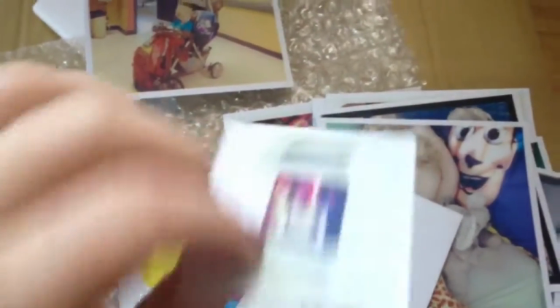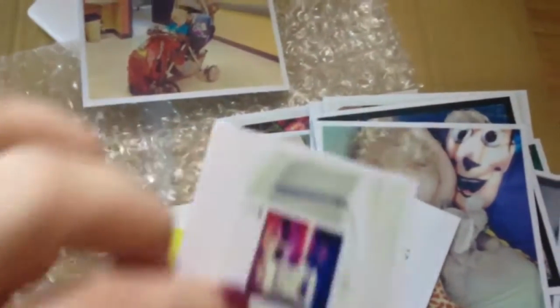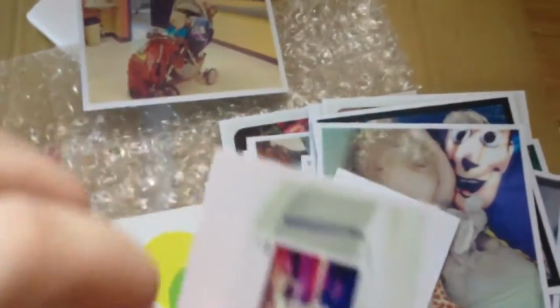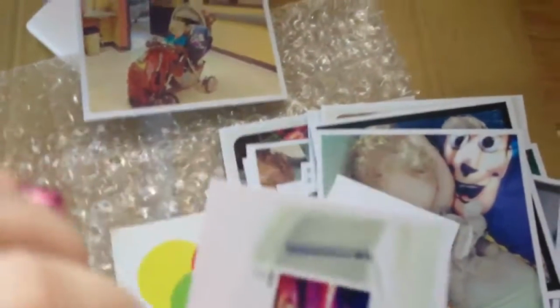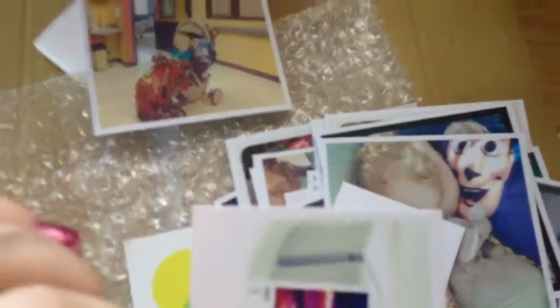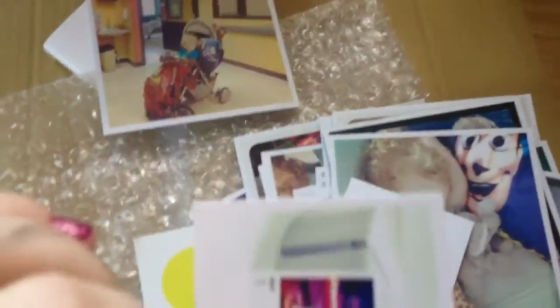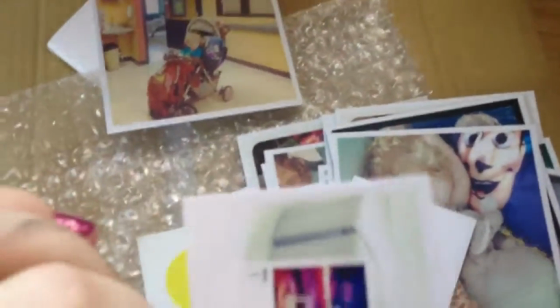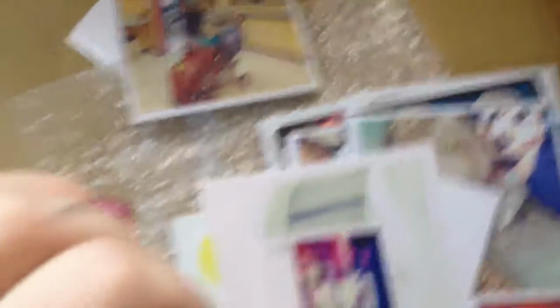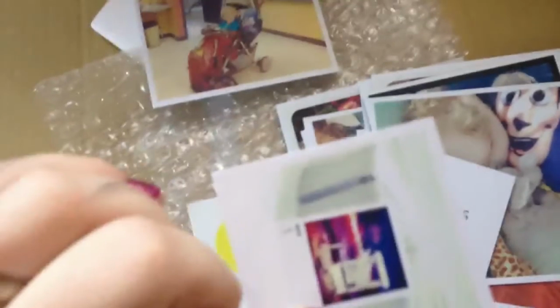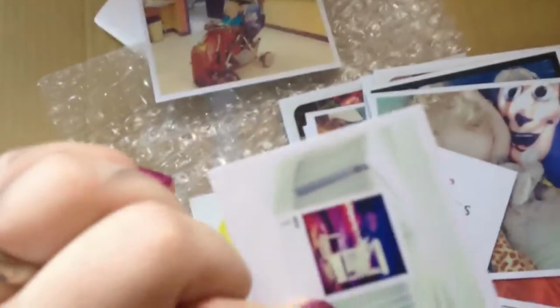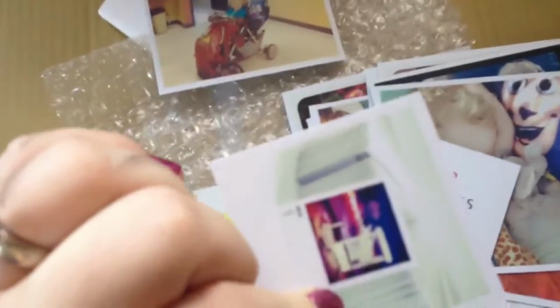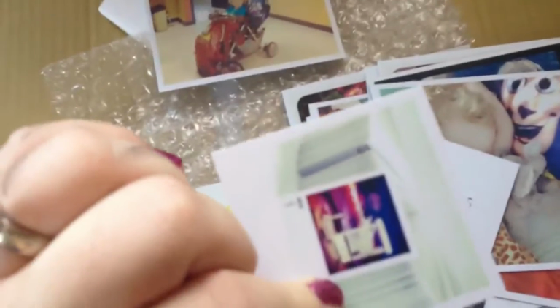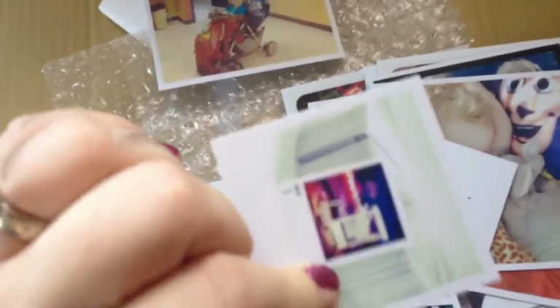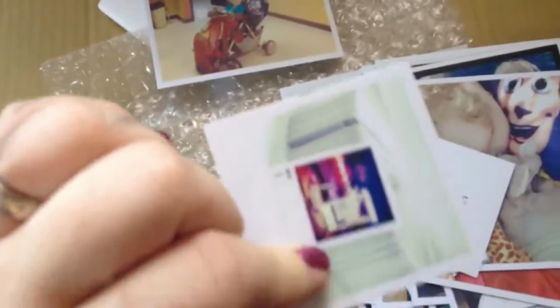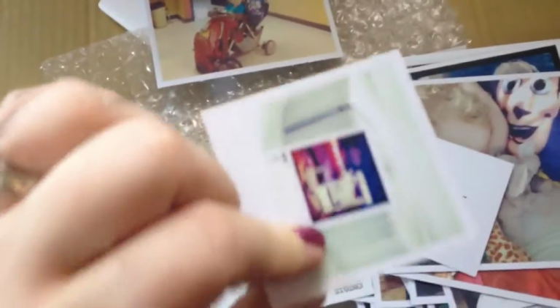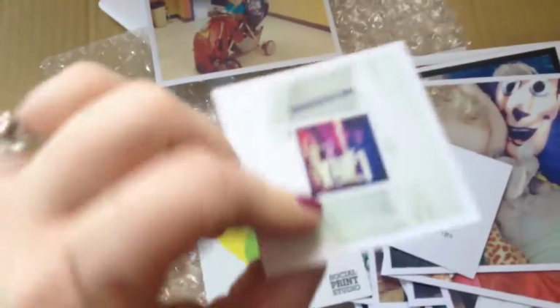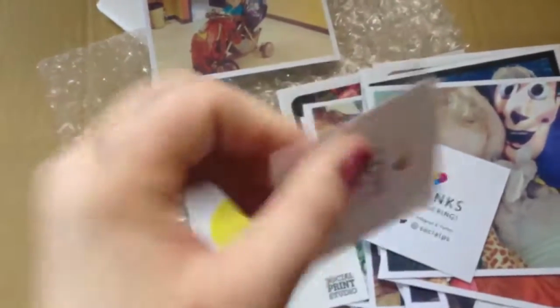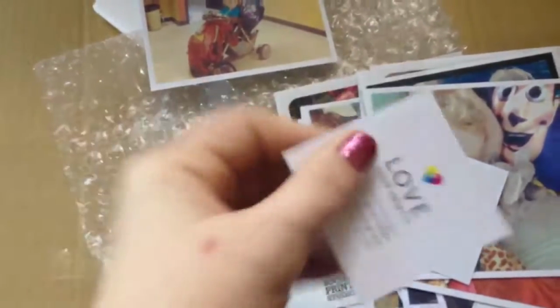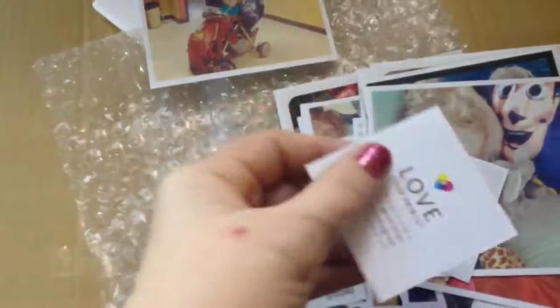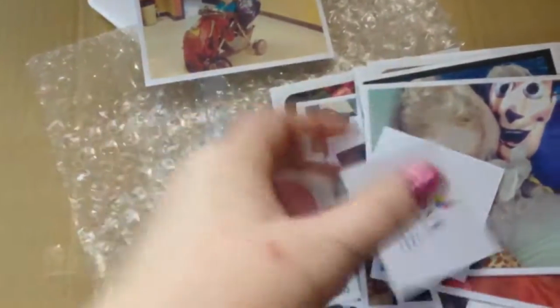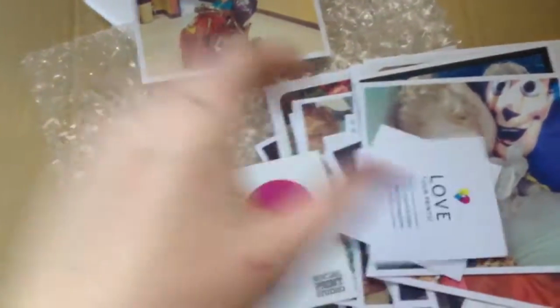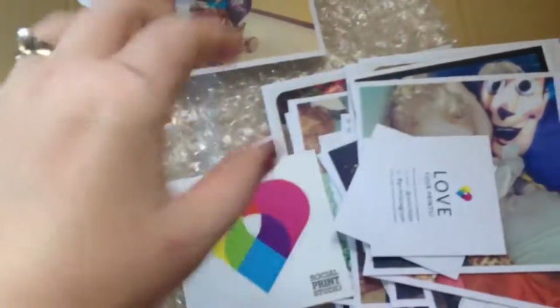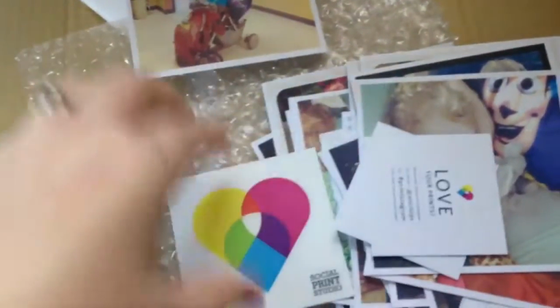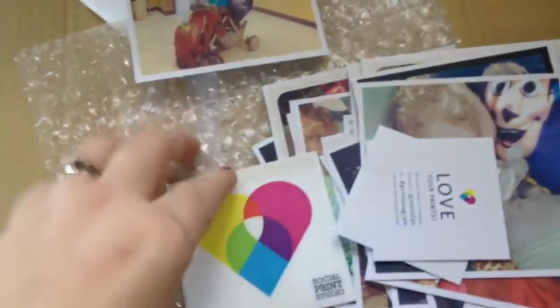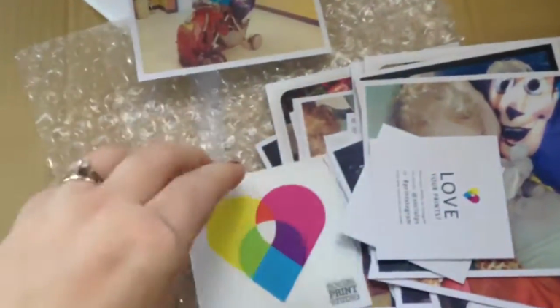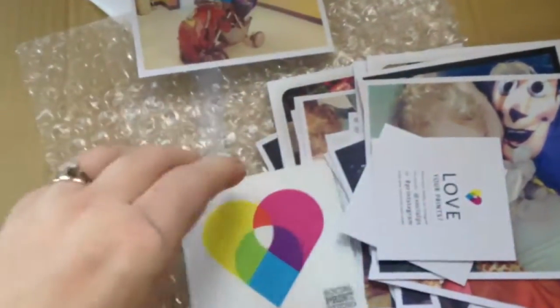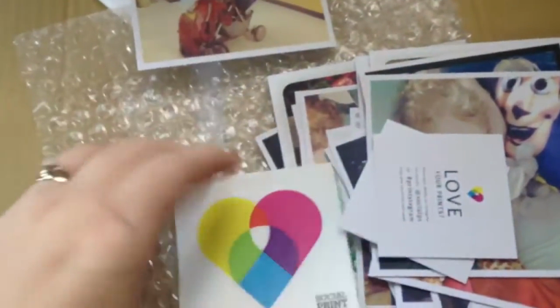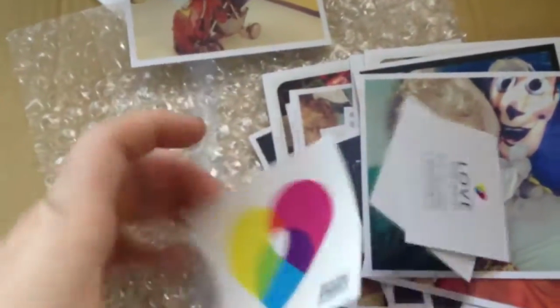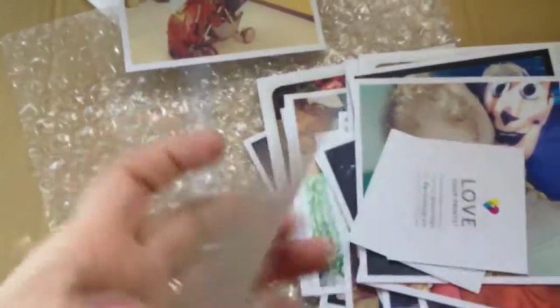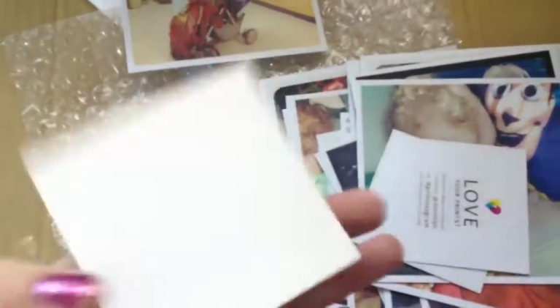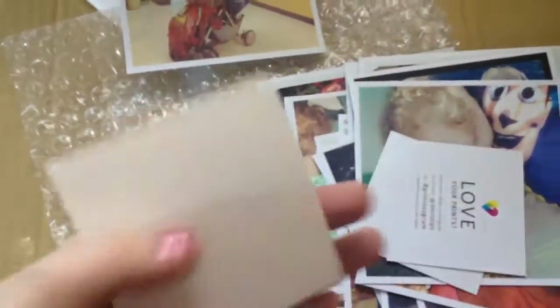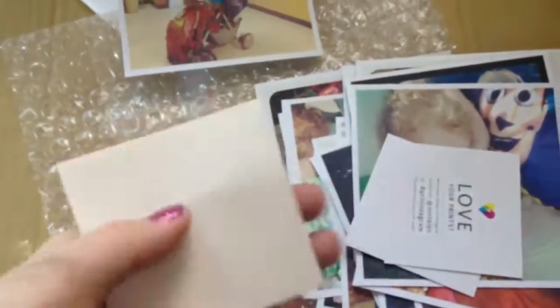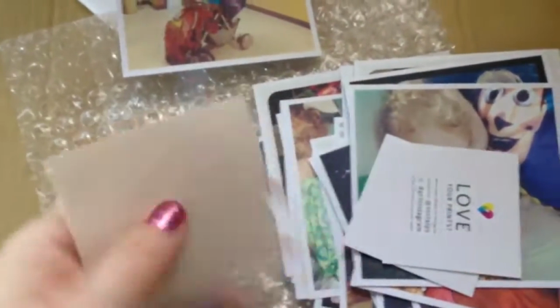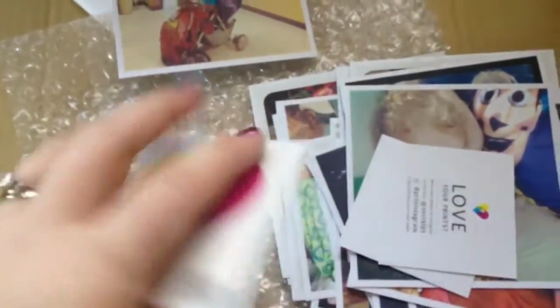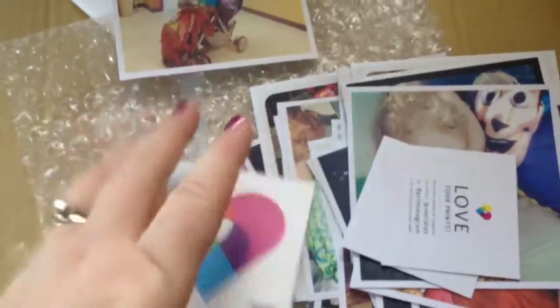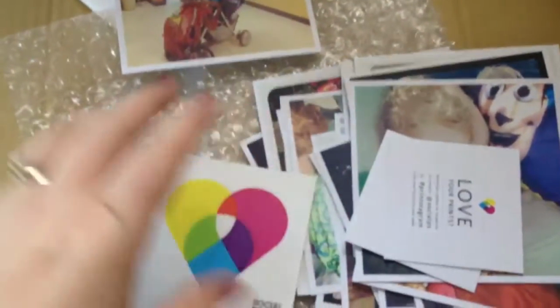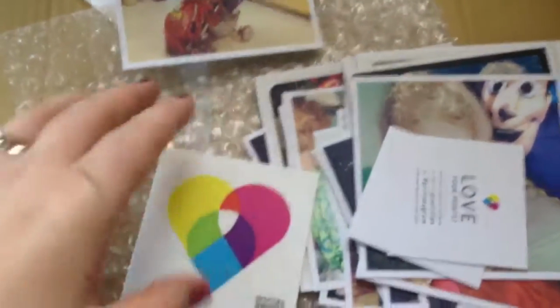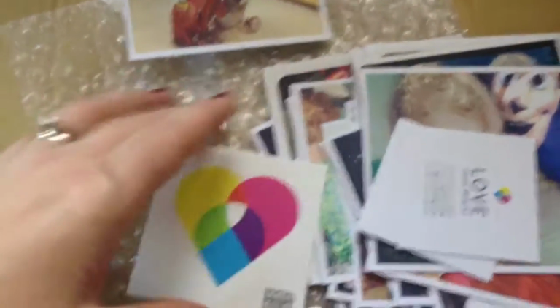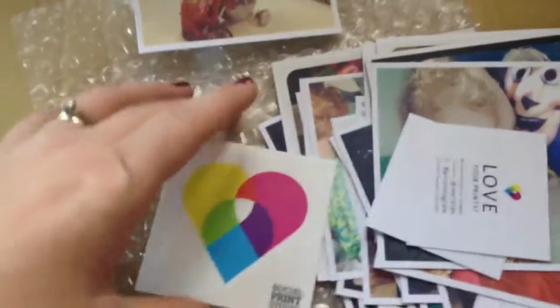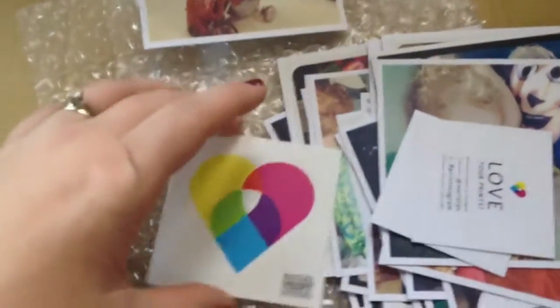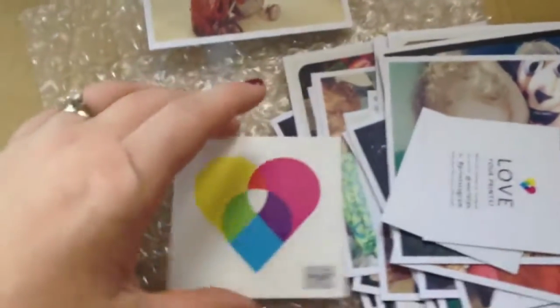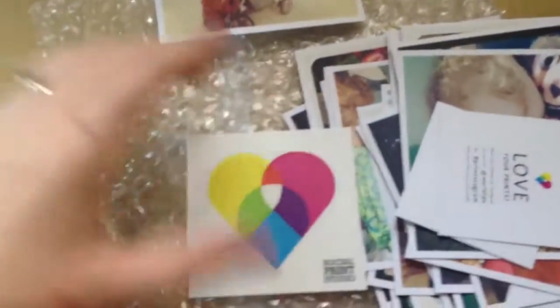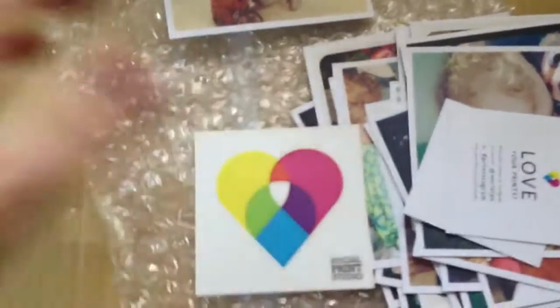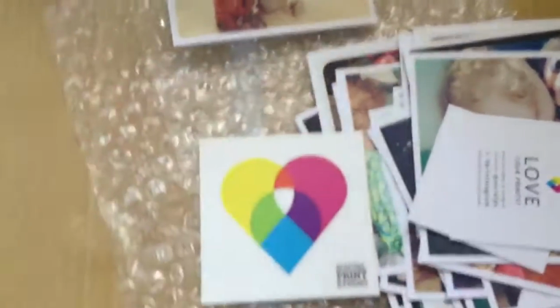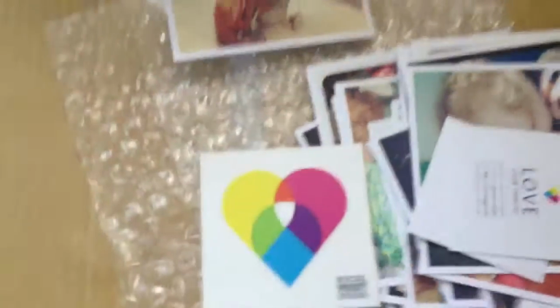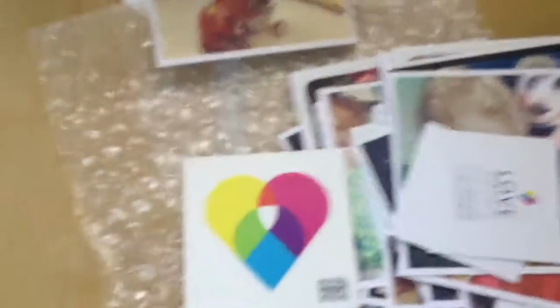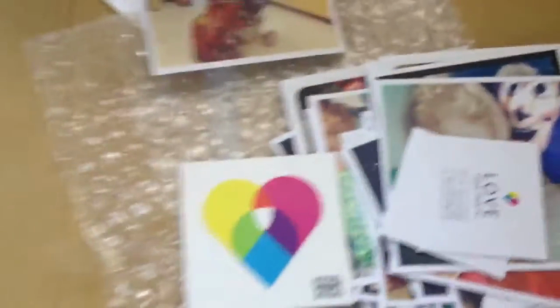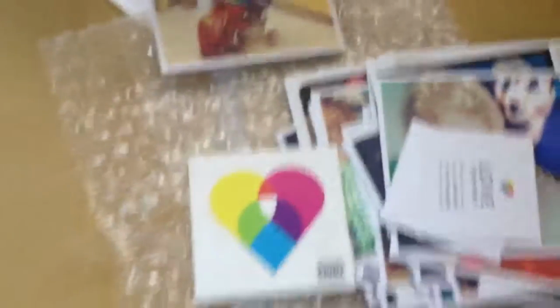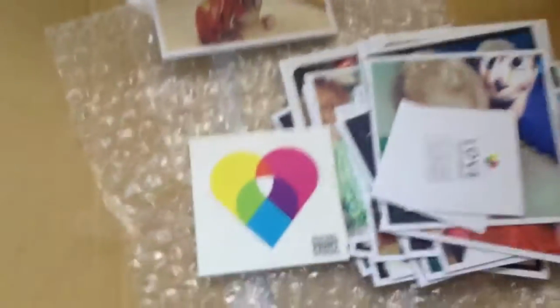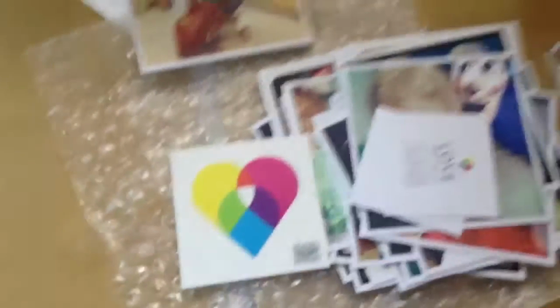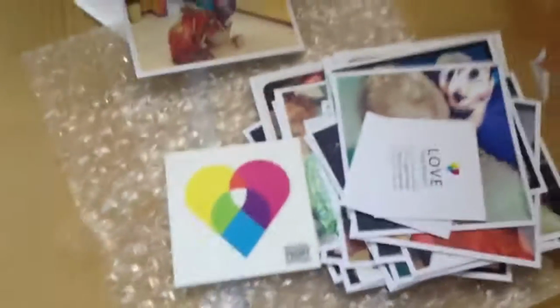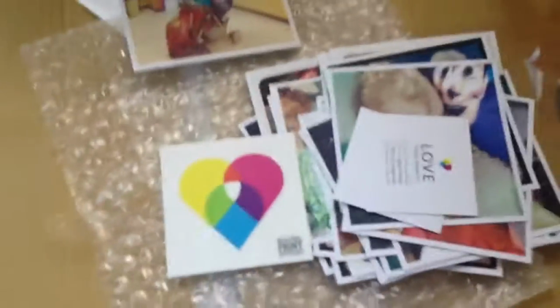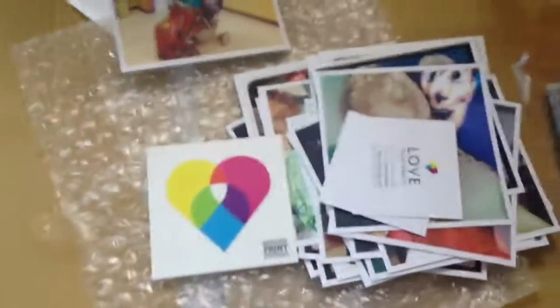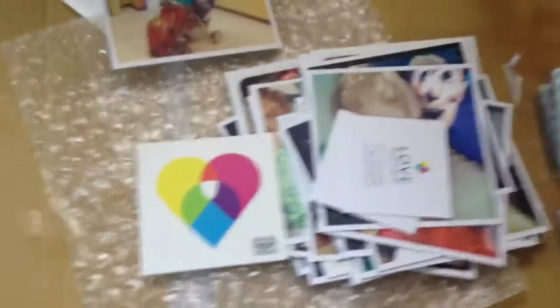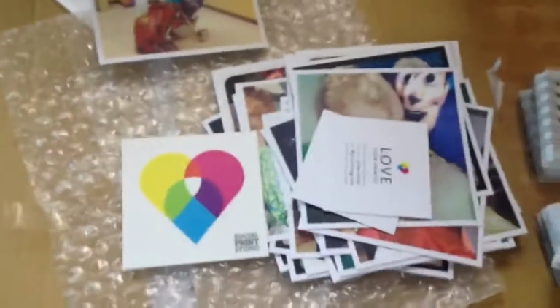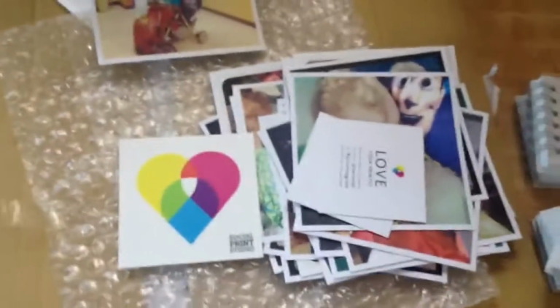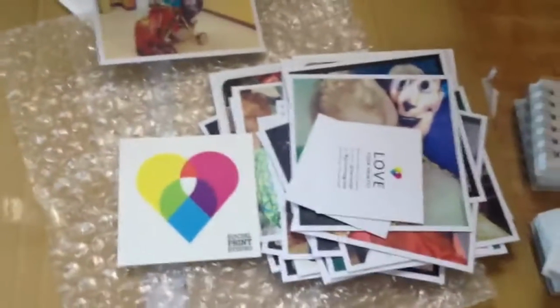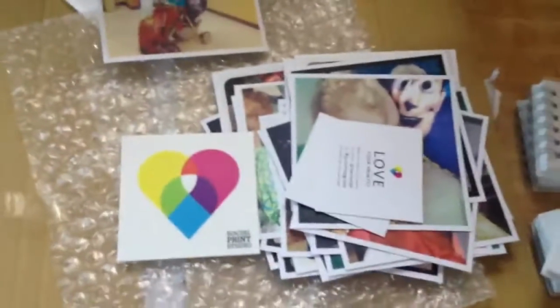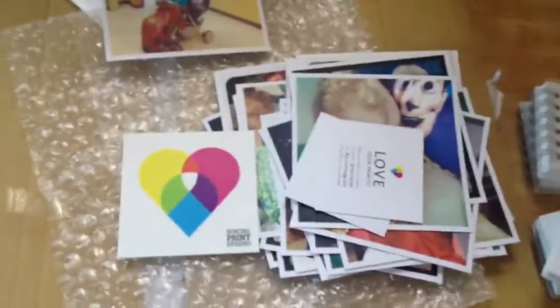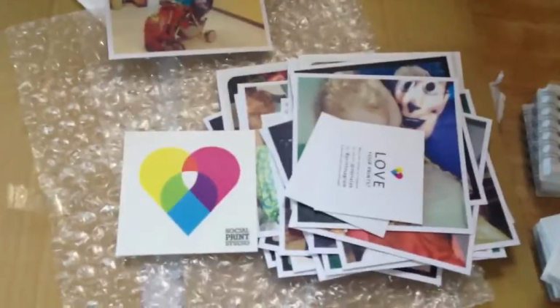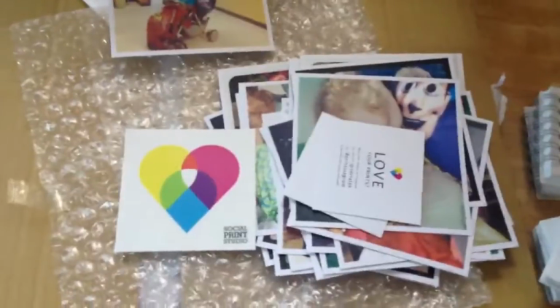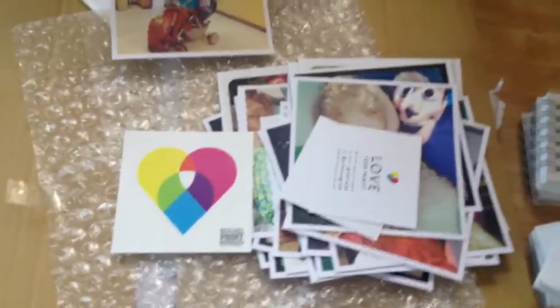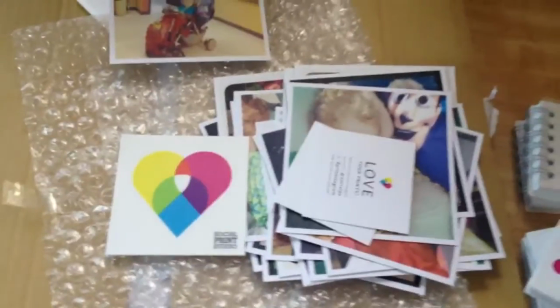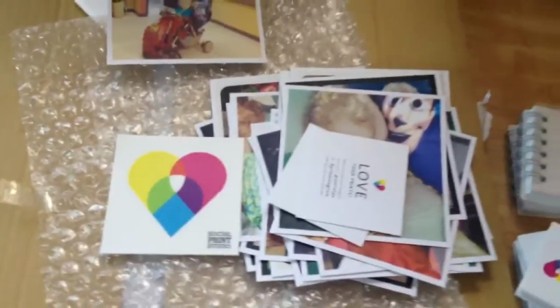They also make flip books and calendars and stuff like that. I will talk to you all later, have a good day.